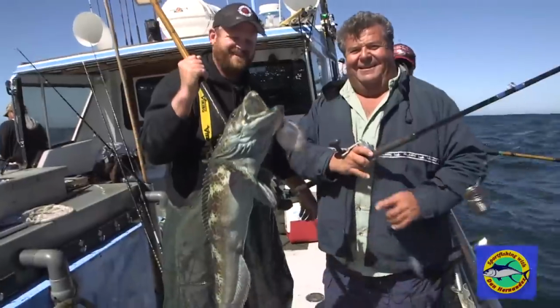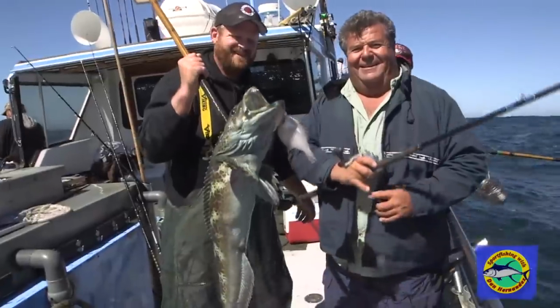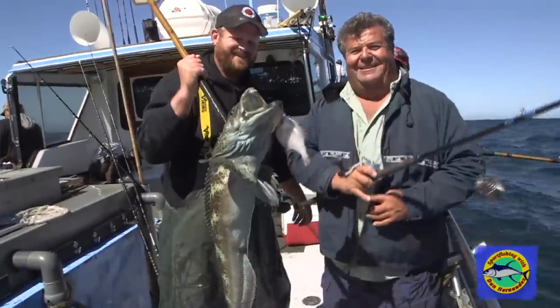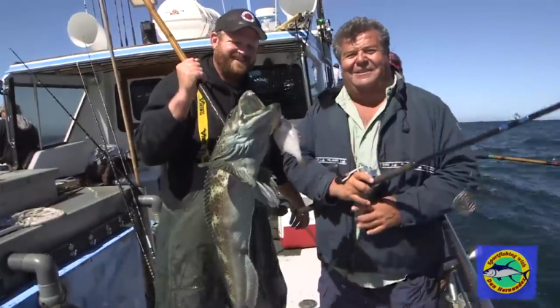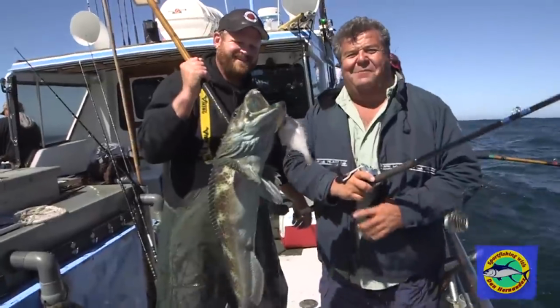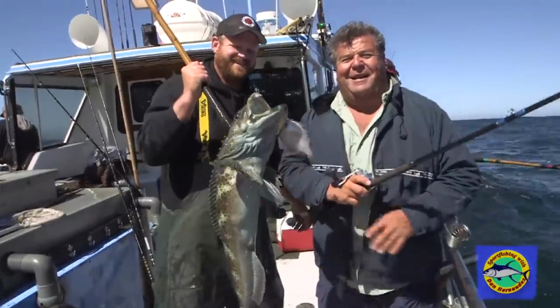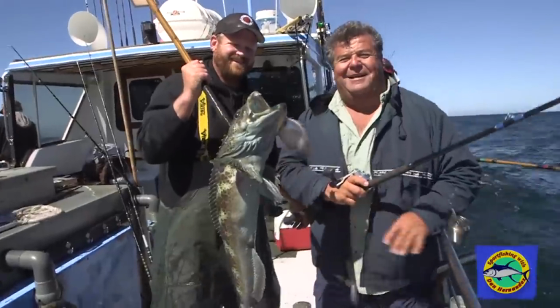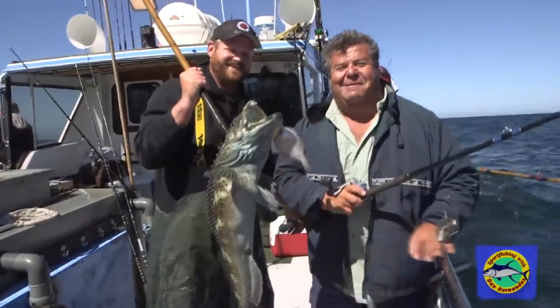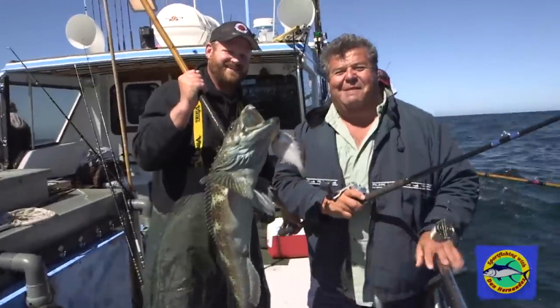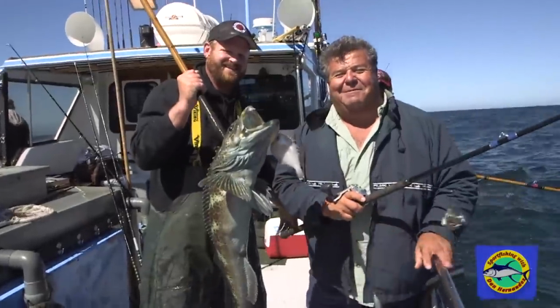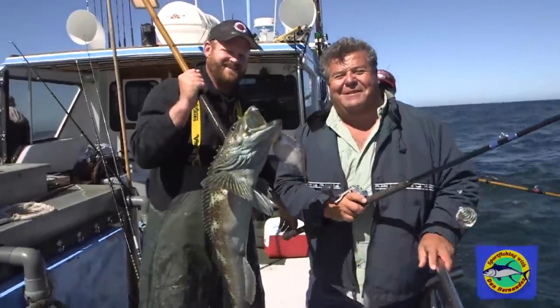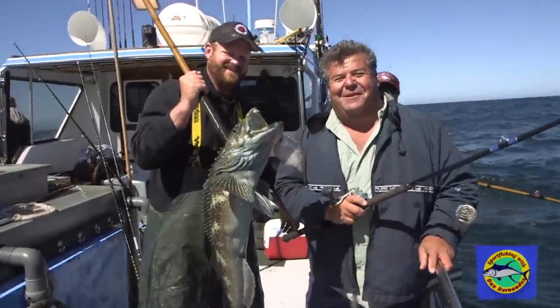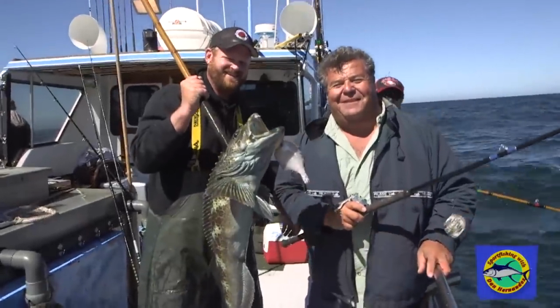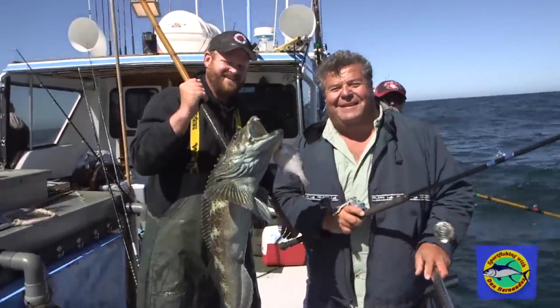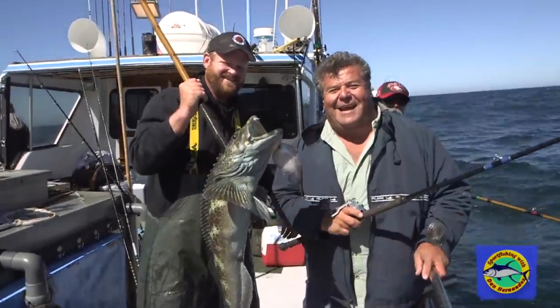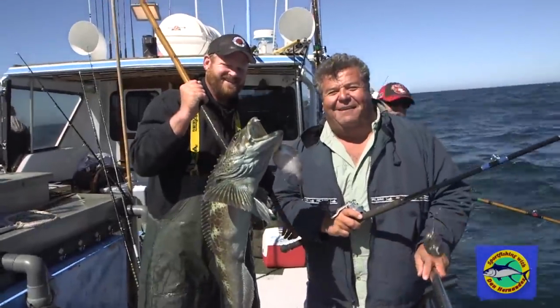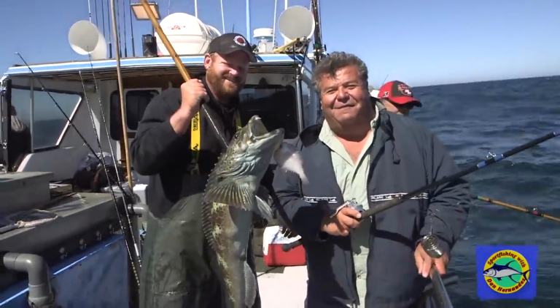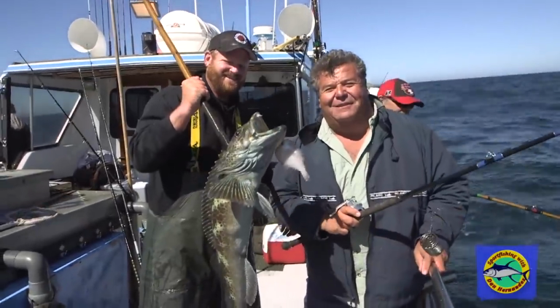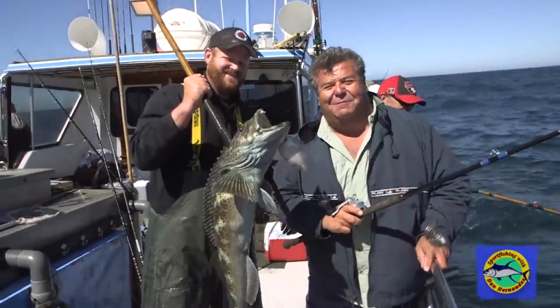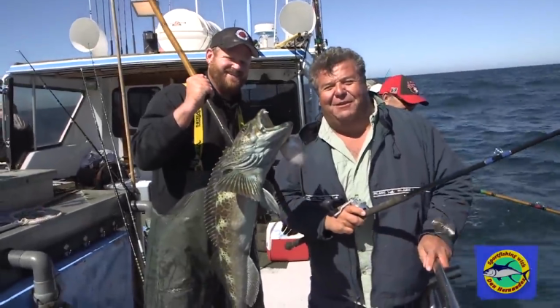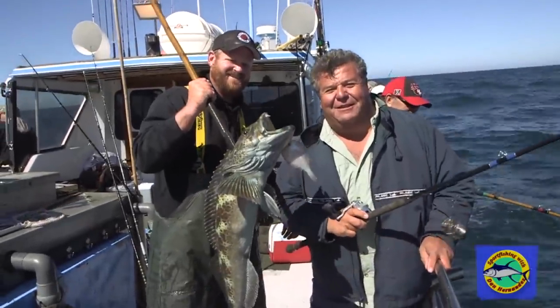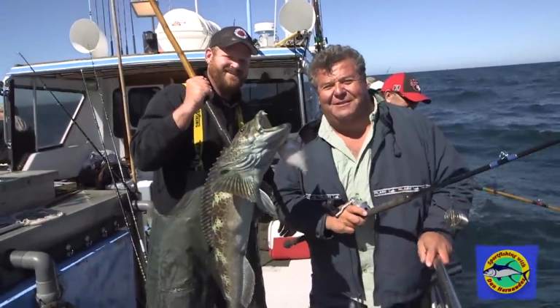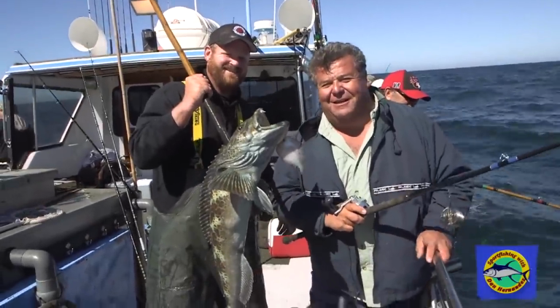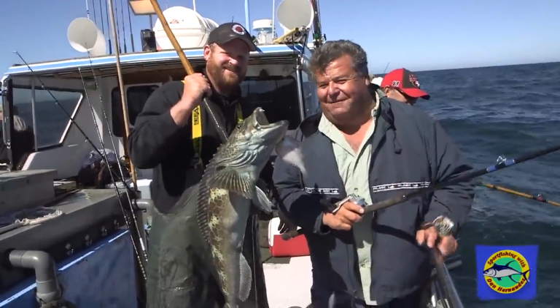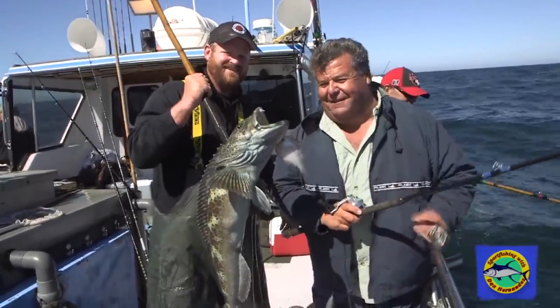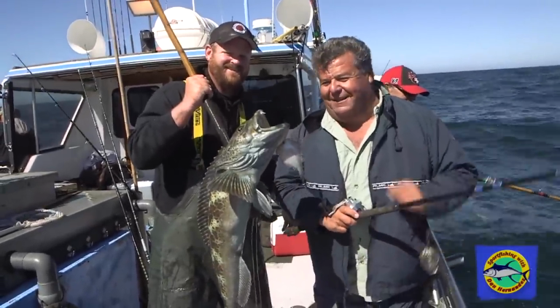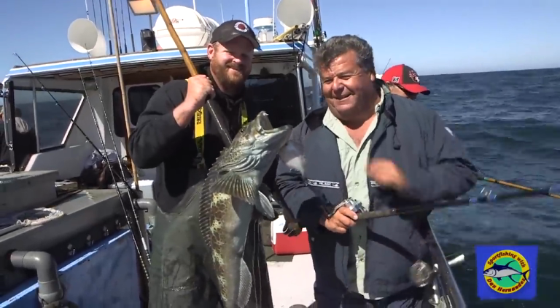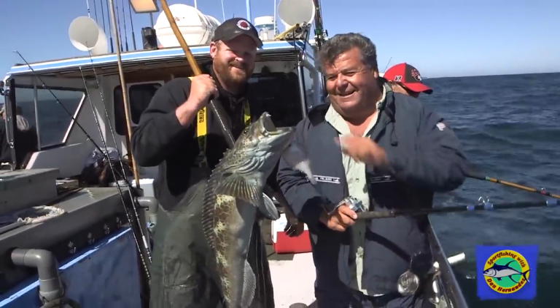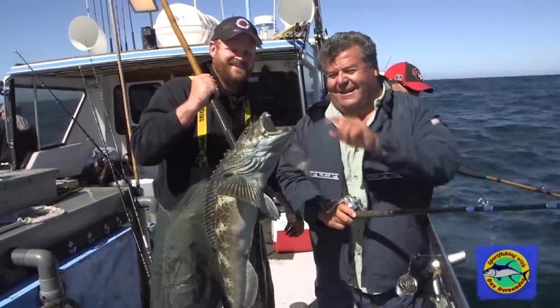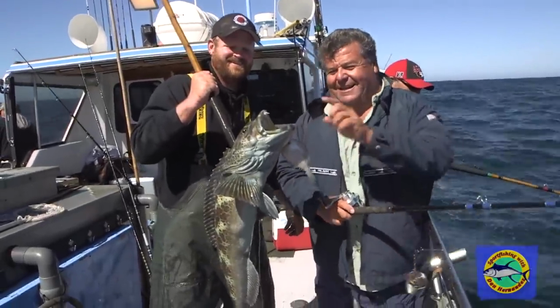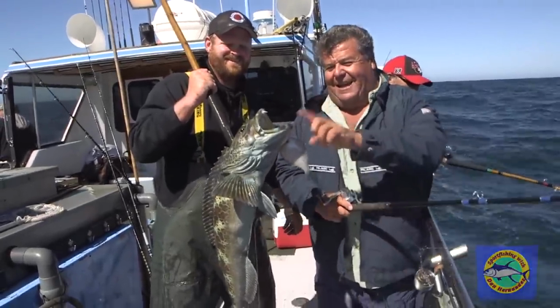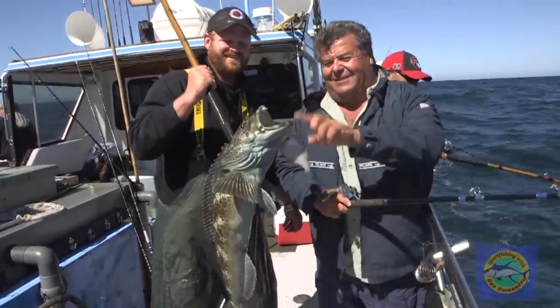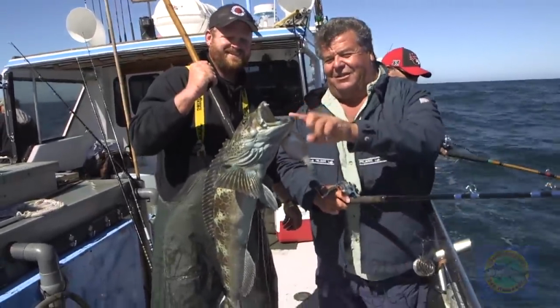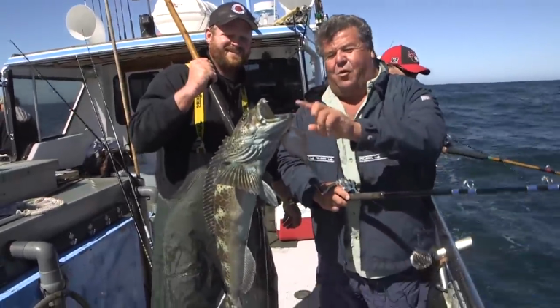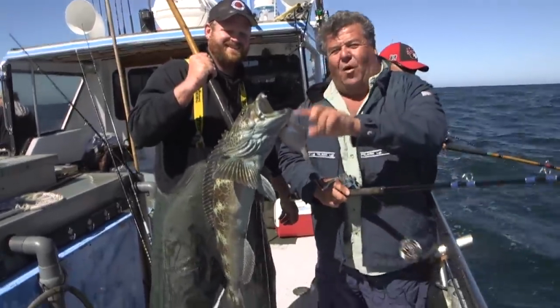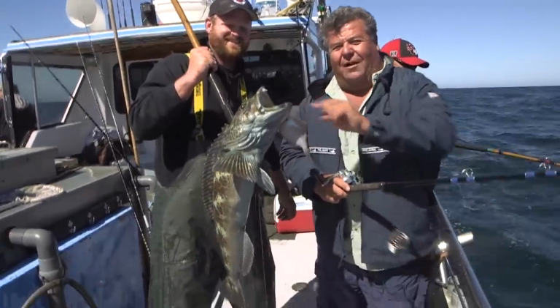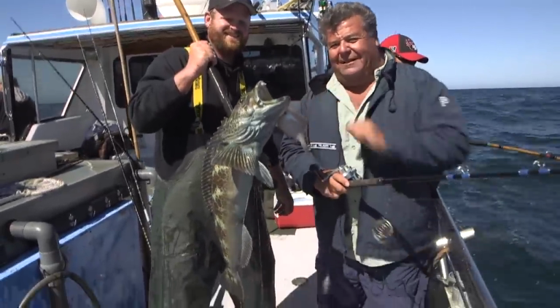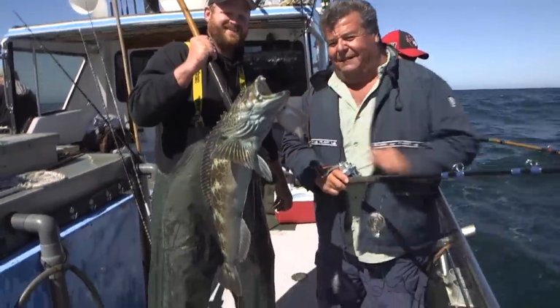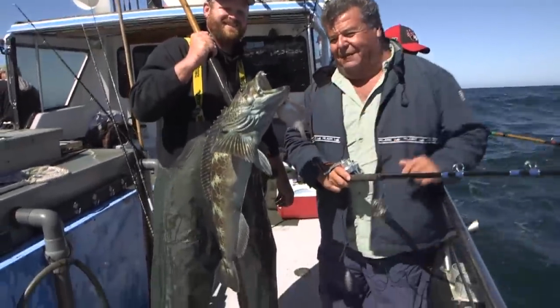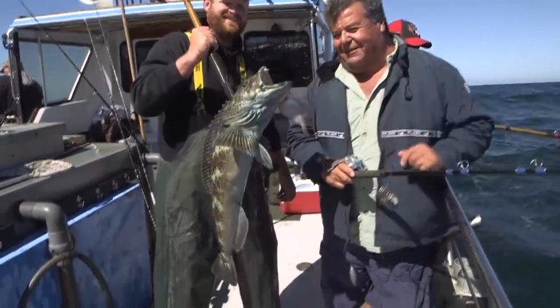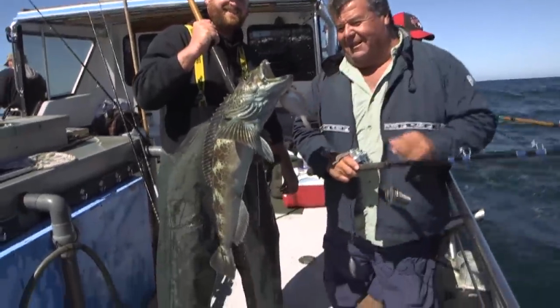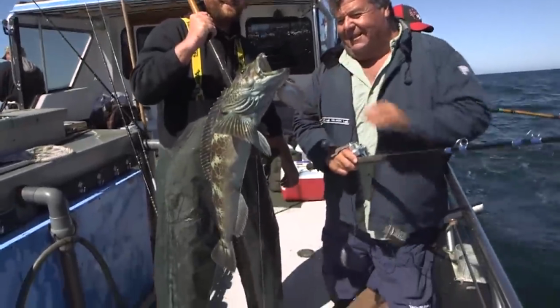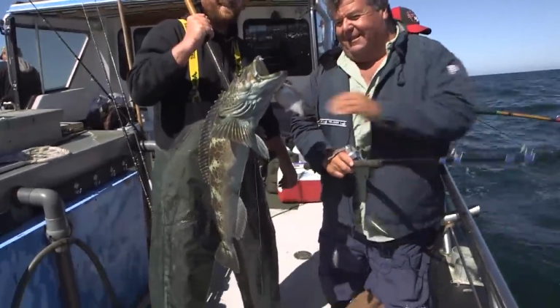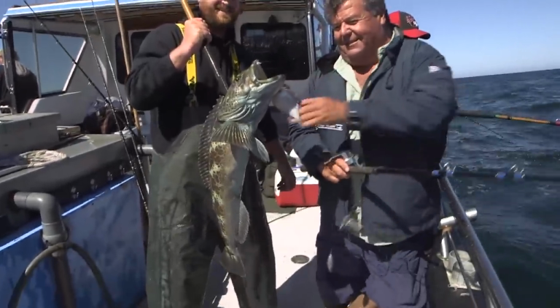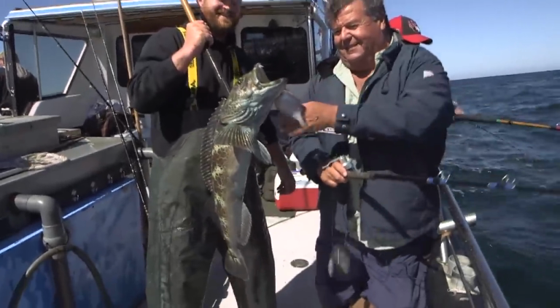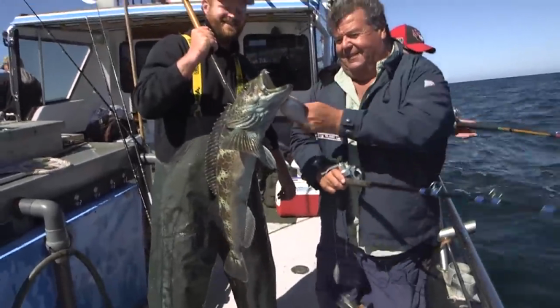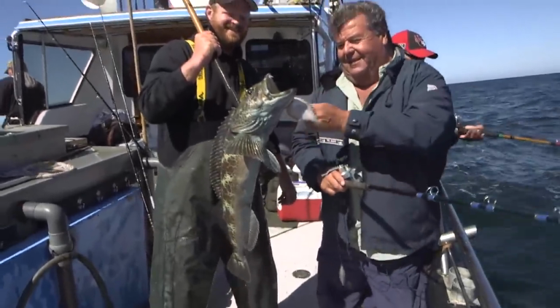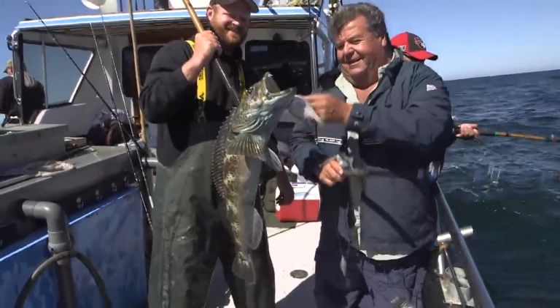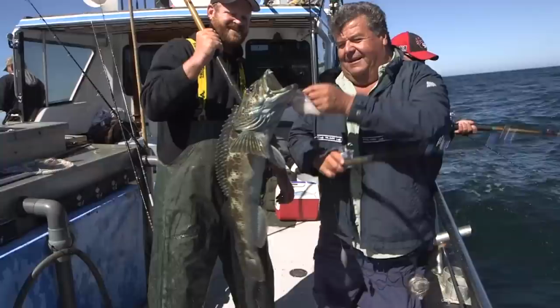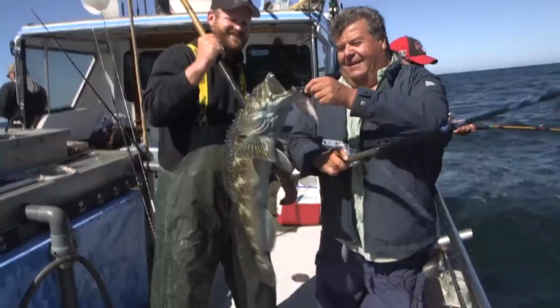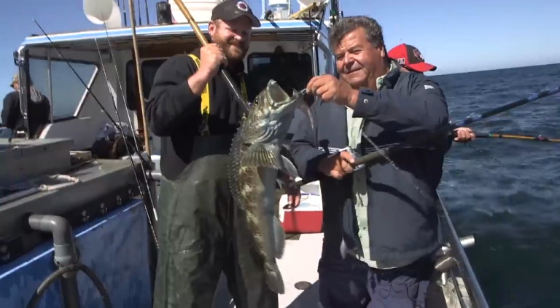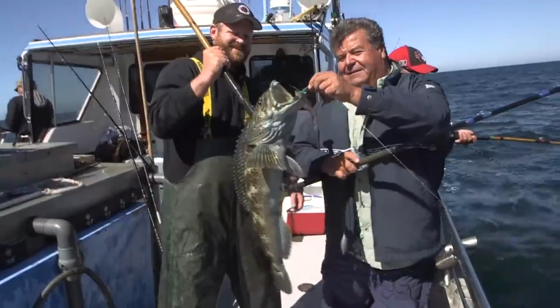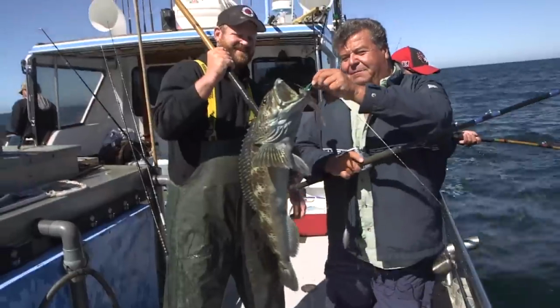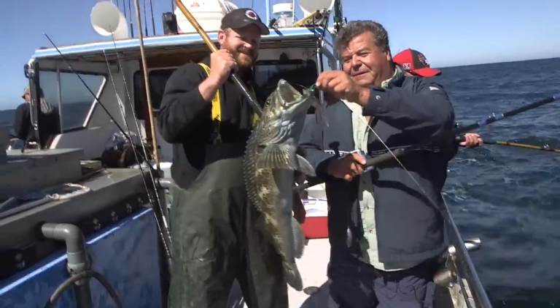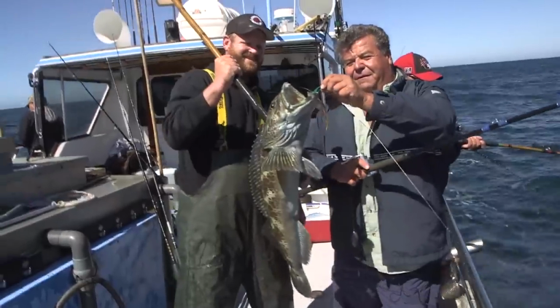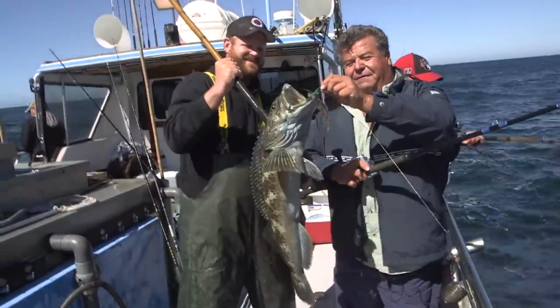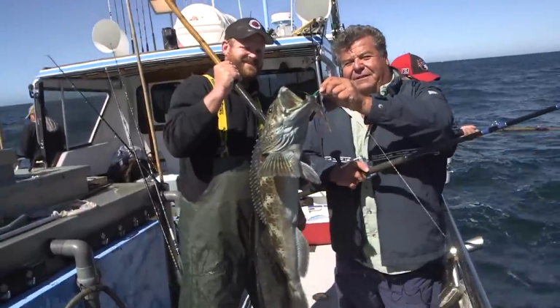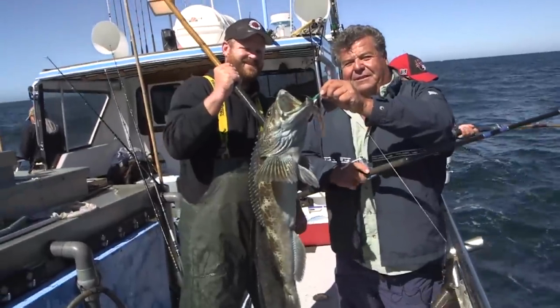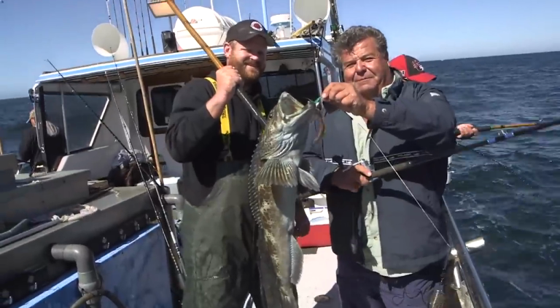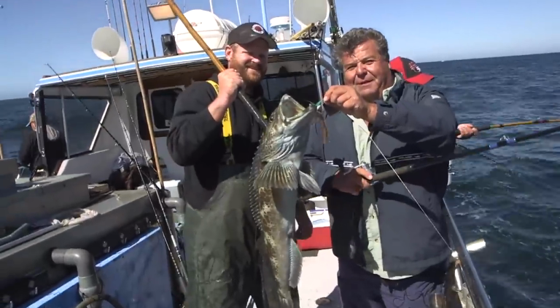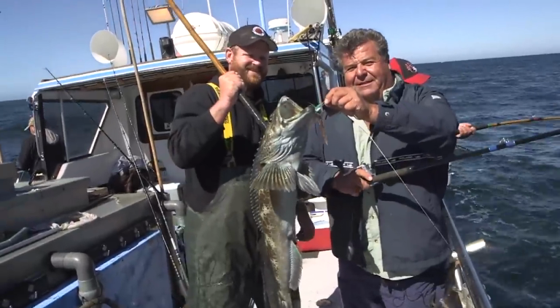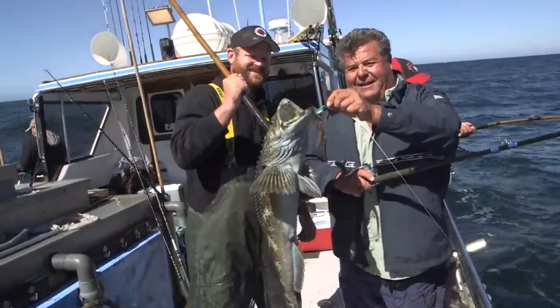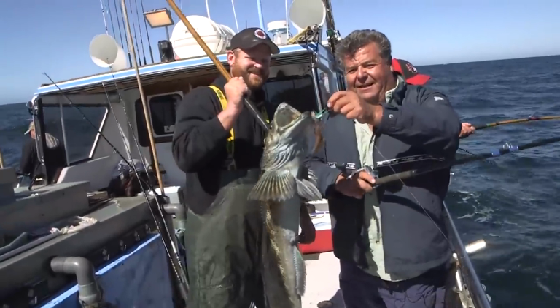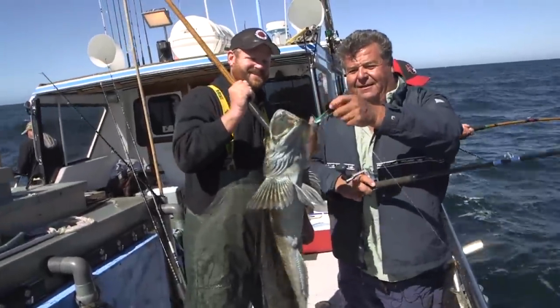This is why you come up to Northern Cal and fish aboard the New Hook Fin — to catch a quality fish like this. And there's the B-52 bucktail.